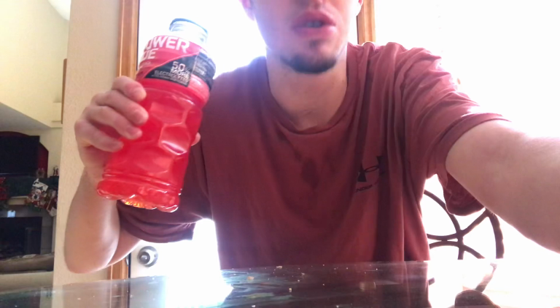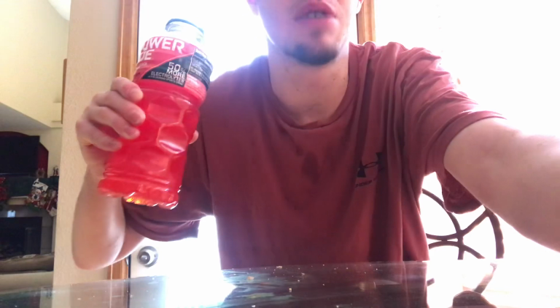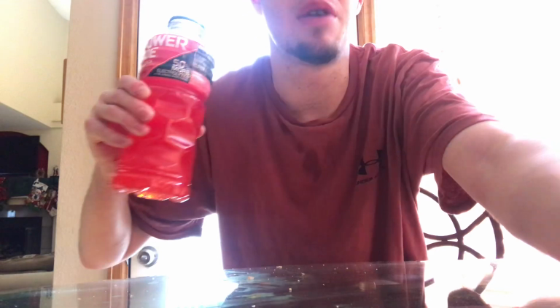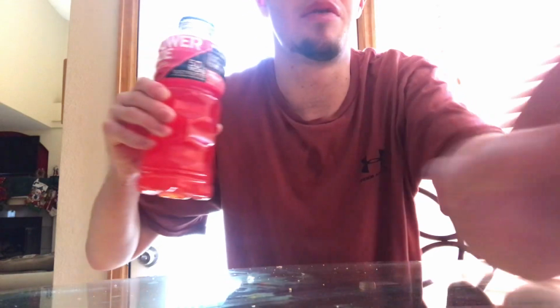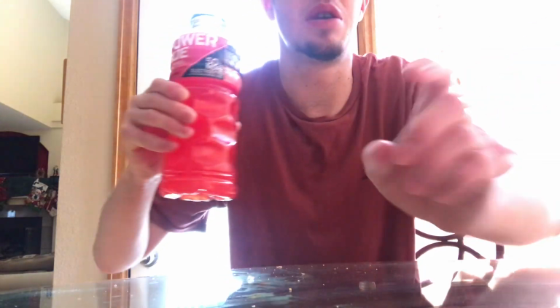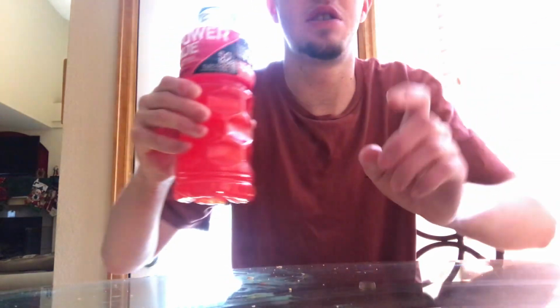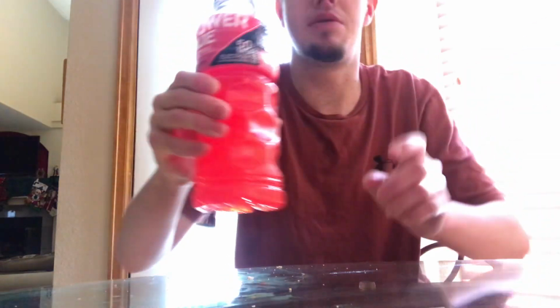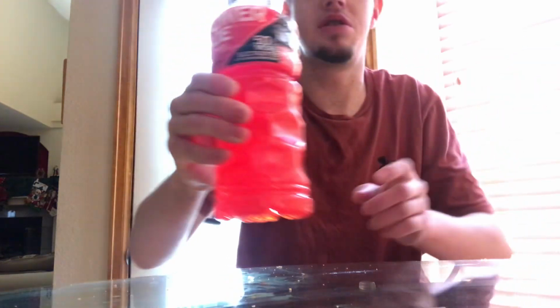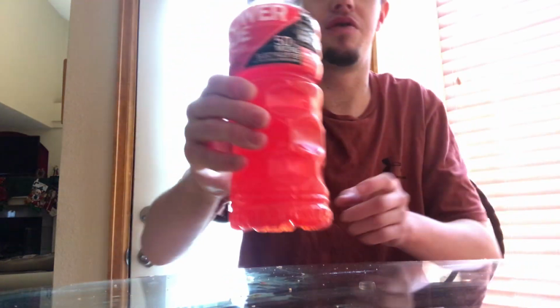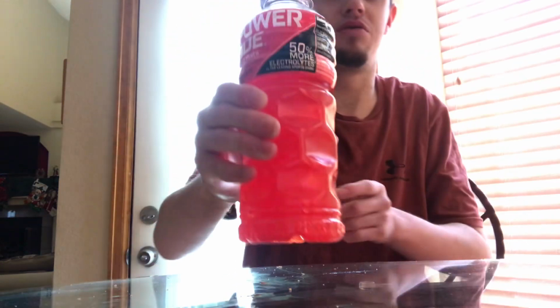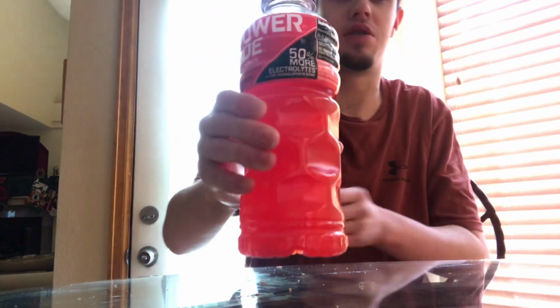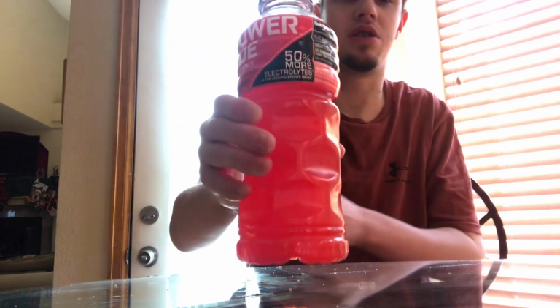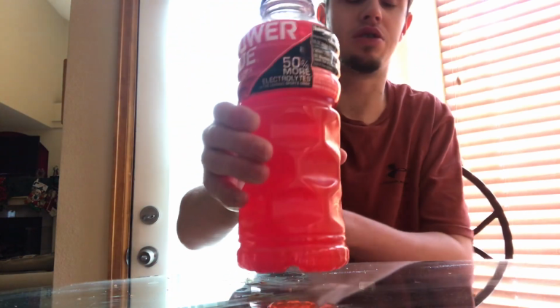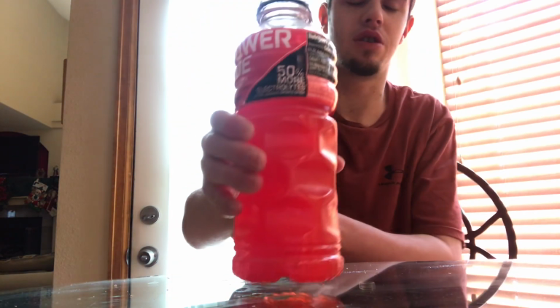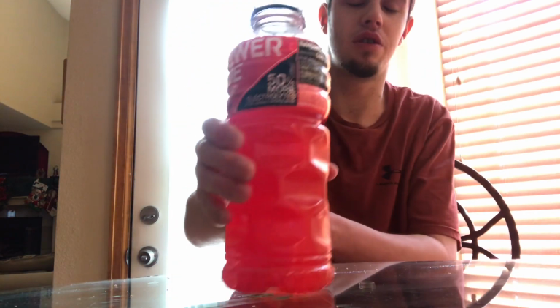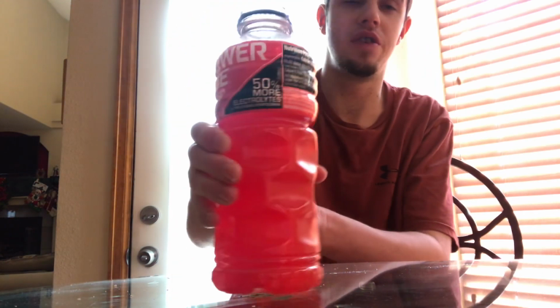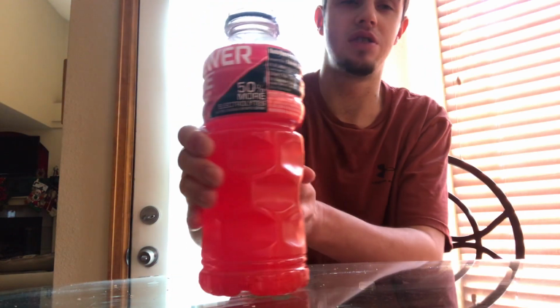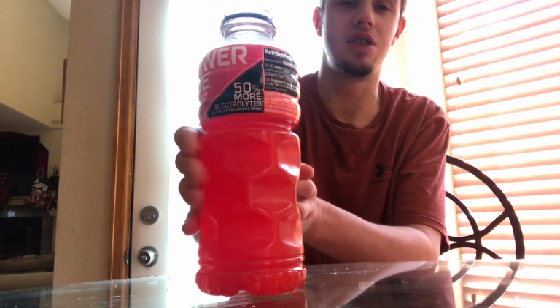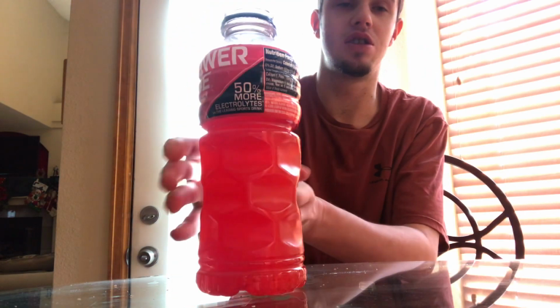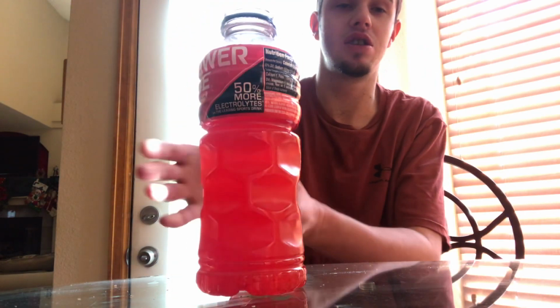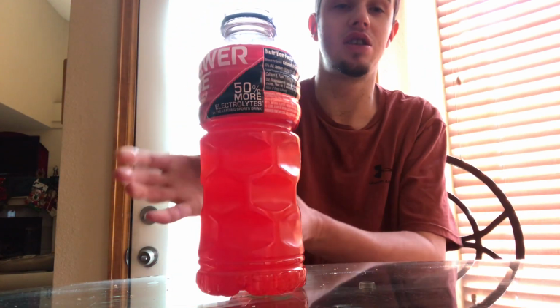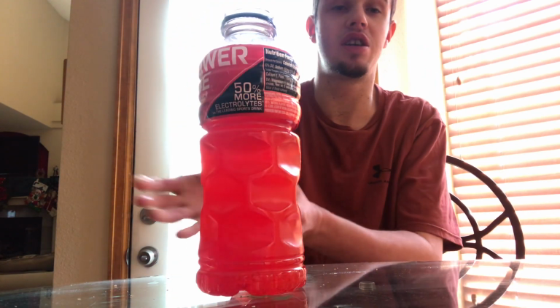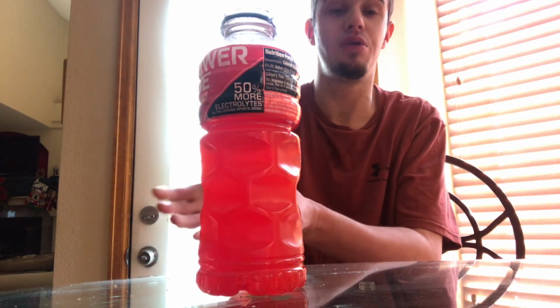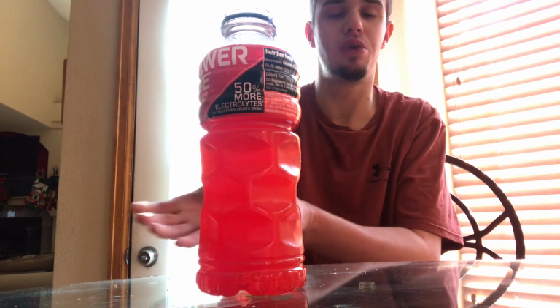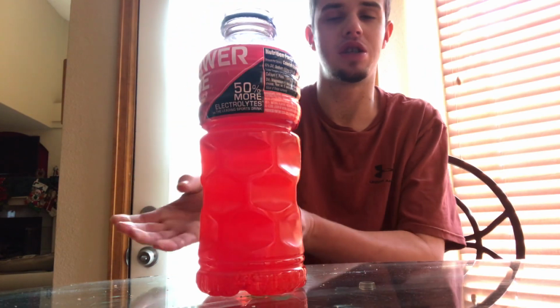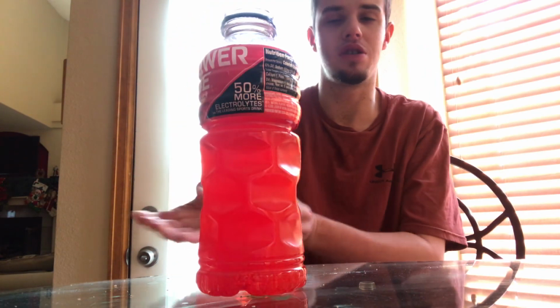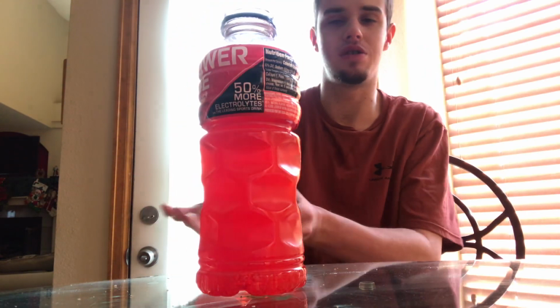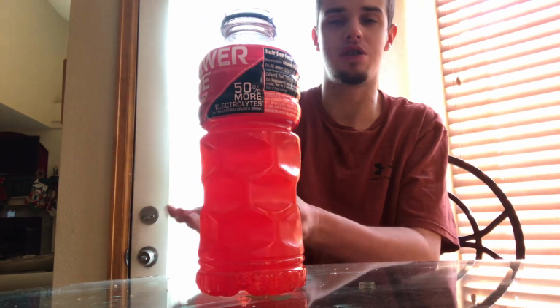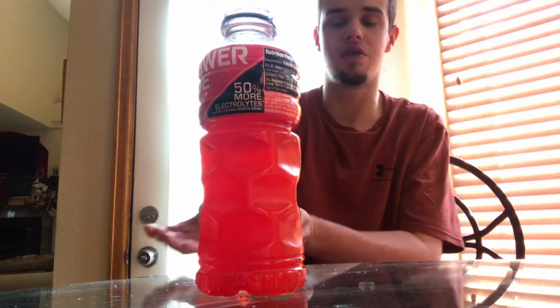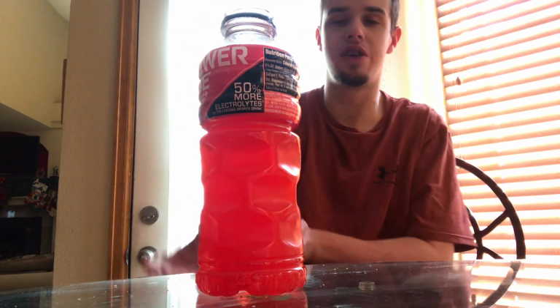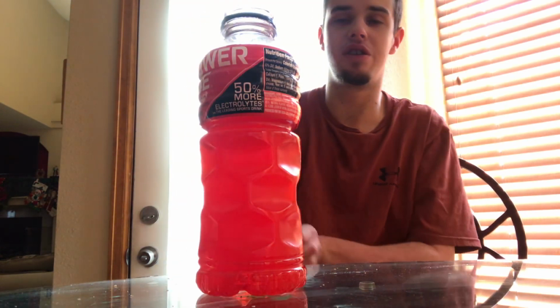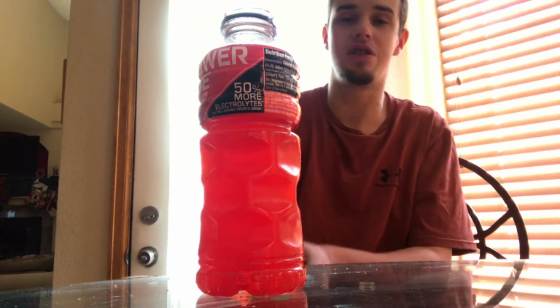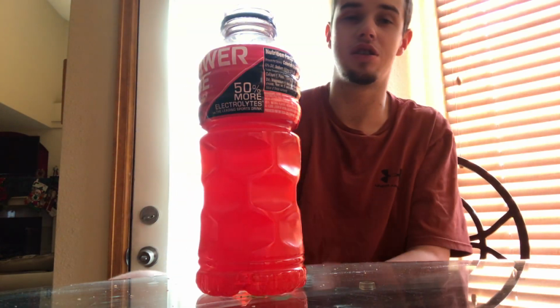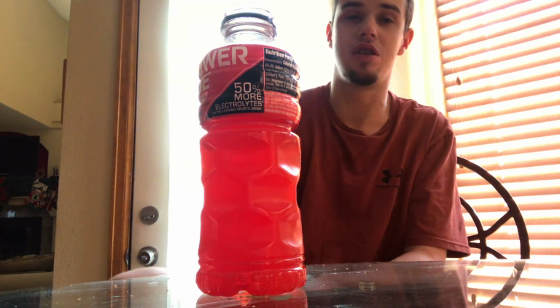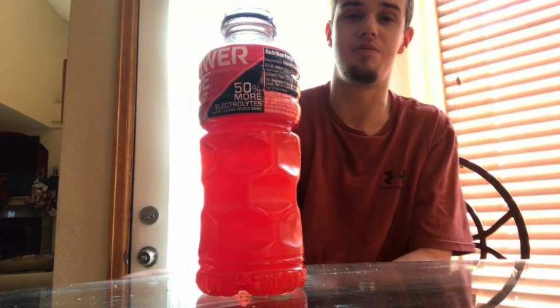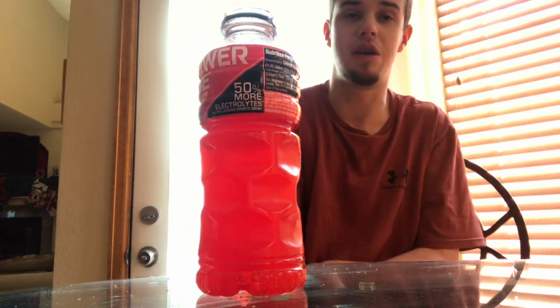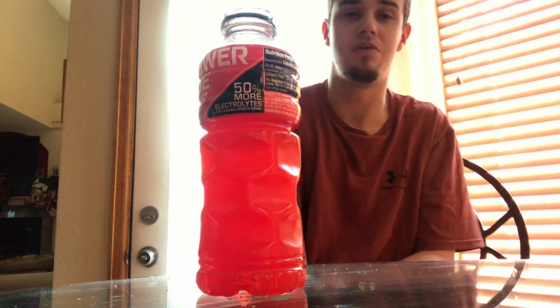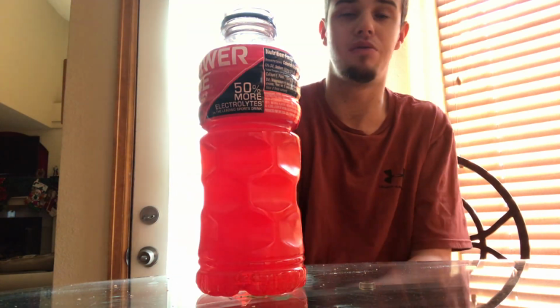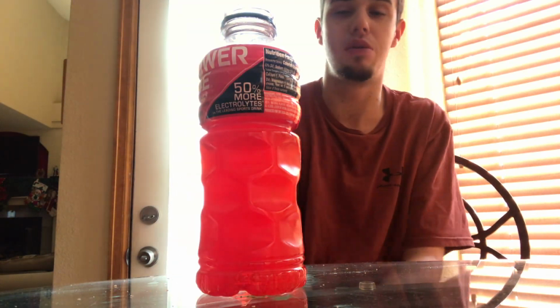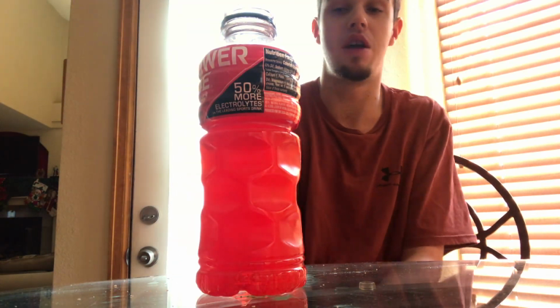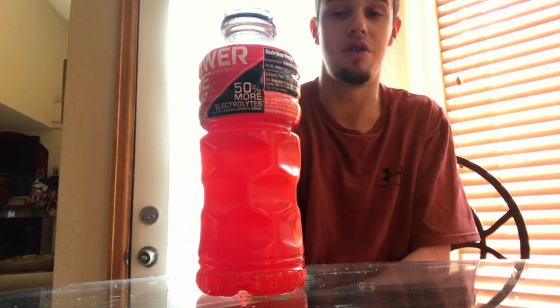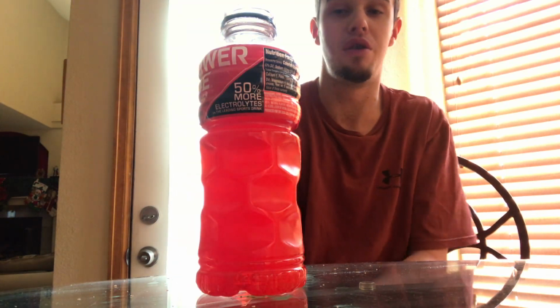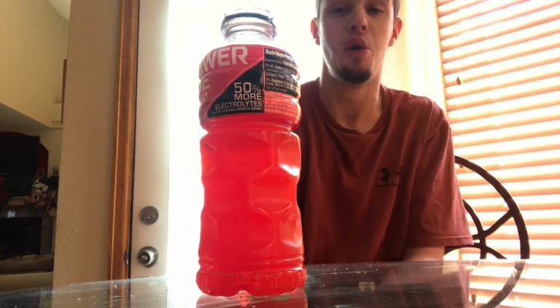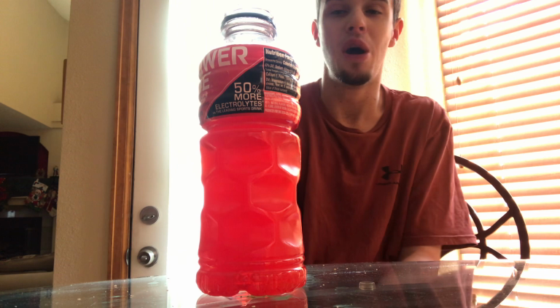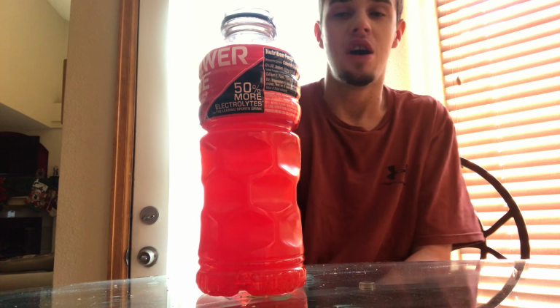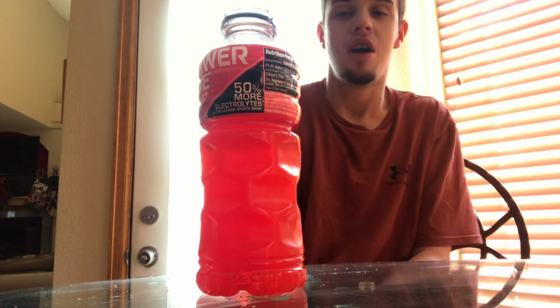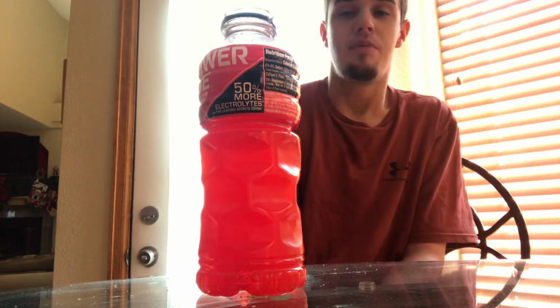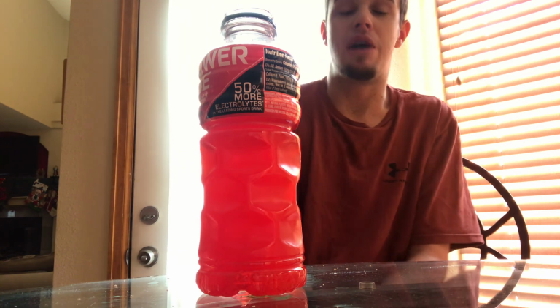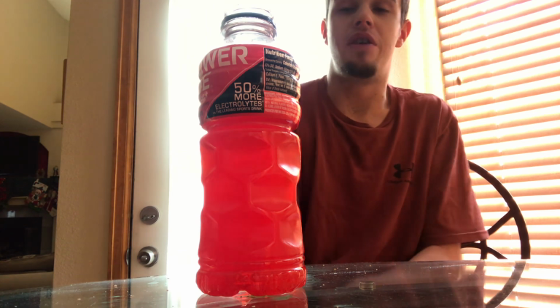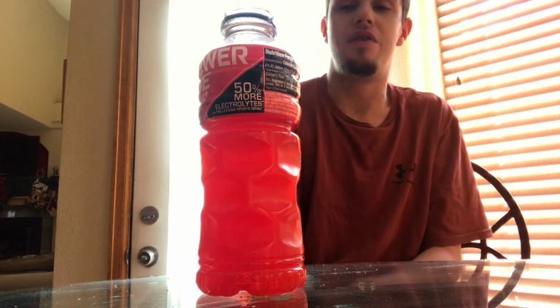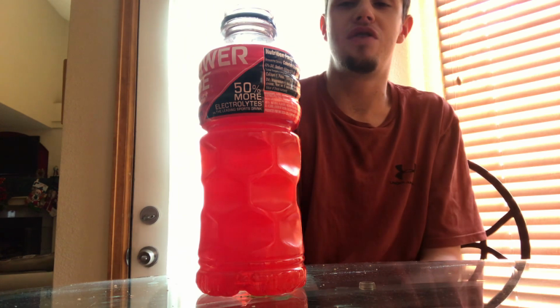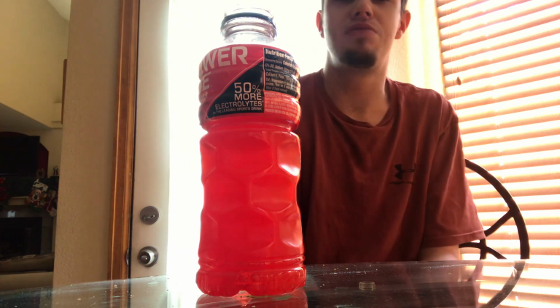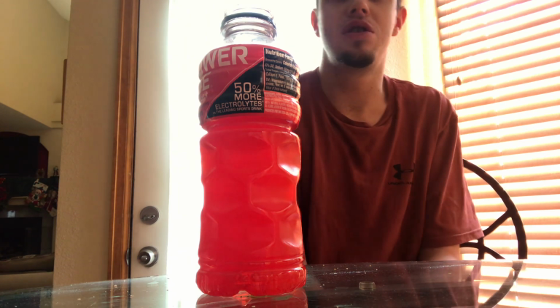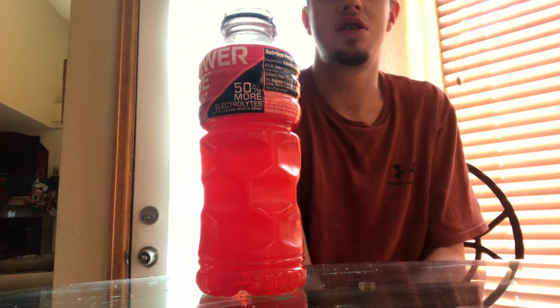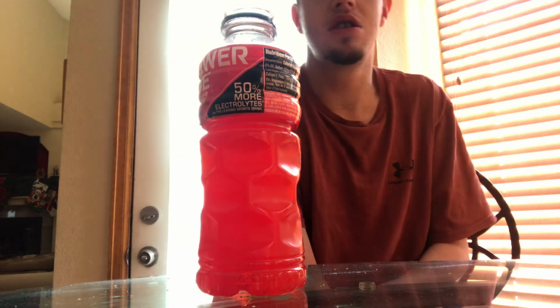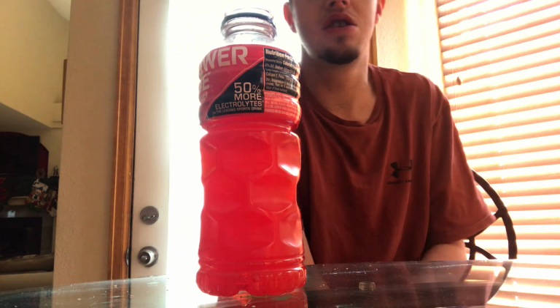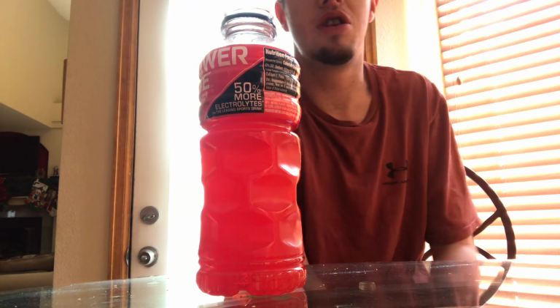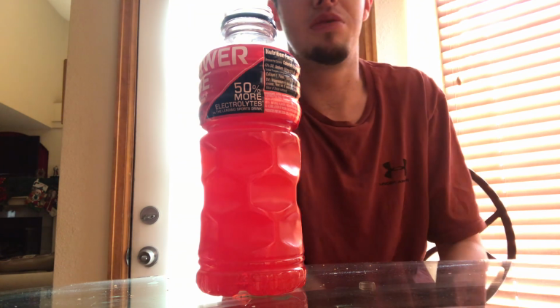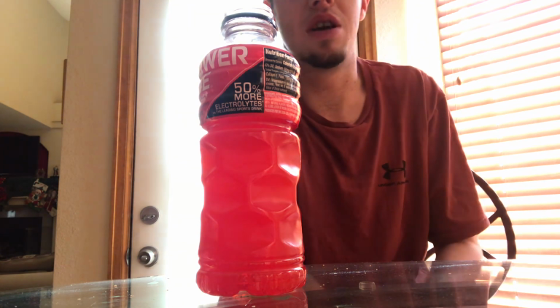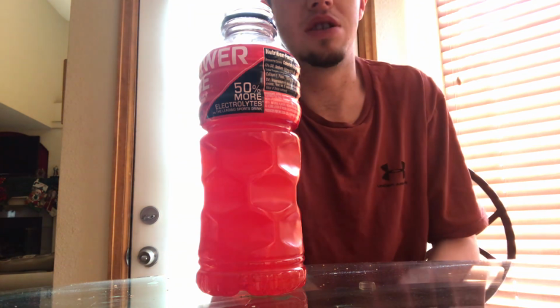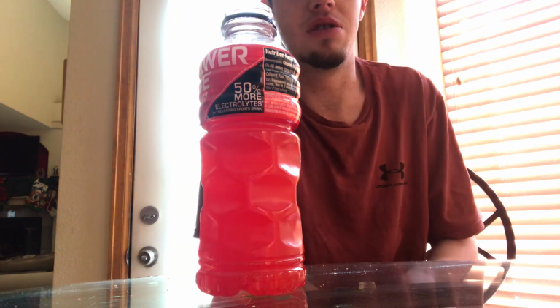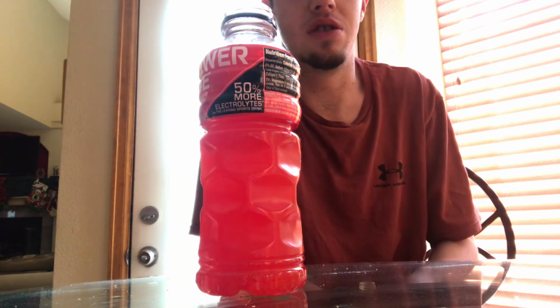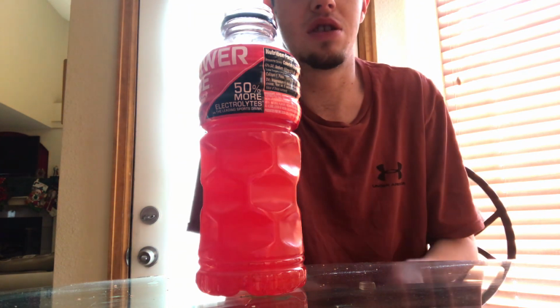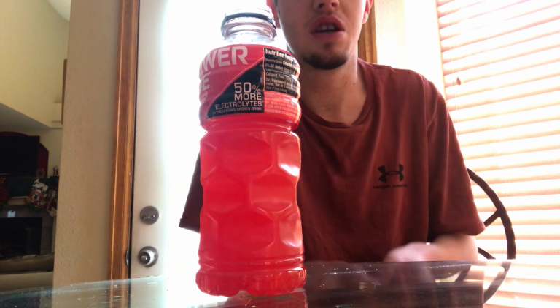What's up everybody, it's Spencer from Spencer's Drink Reviews and Chuggs here today. We got another Chugg video here, it's another Powerade Fruit Punch Chugg, so I hope you guys enjoy this Chugg.